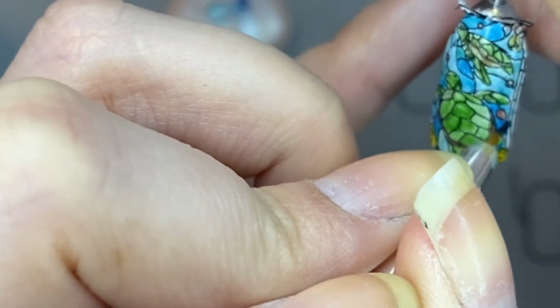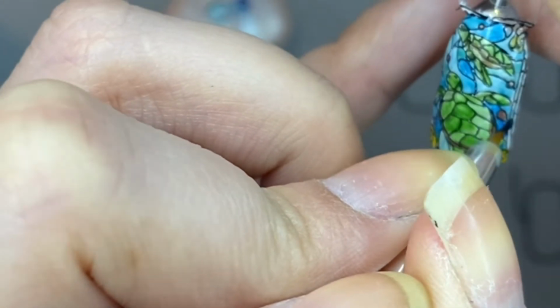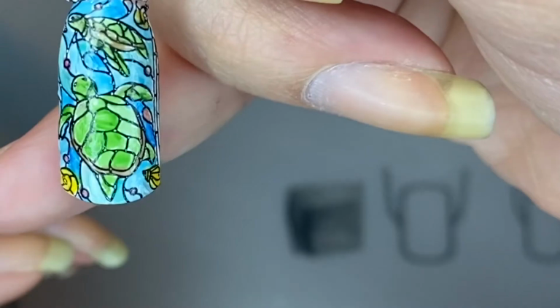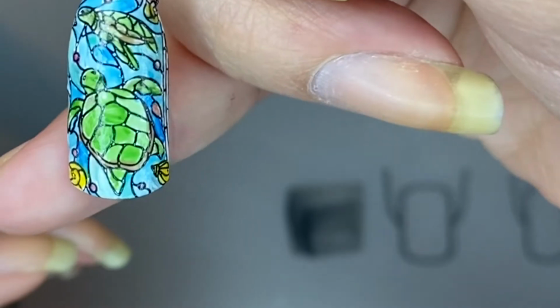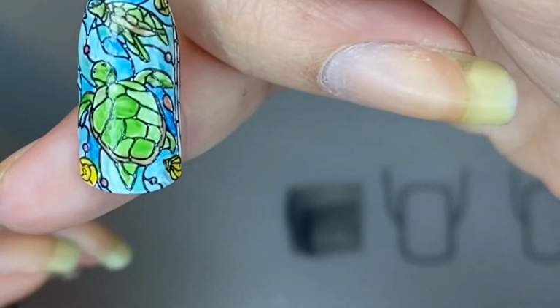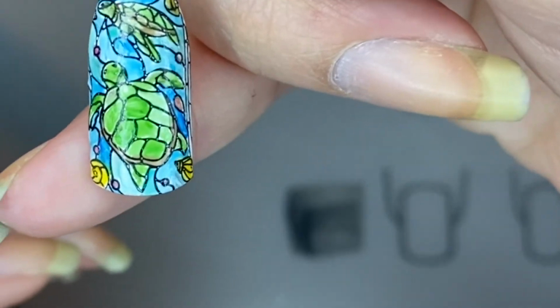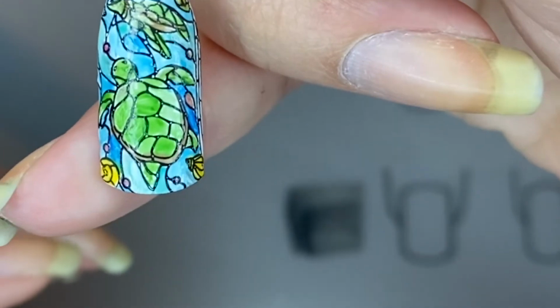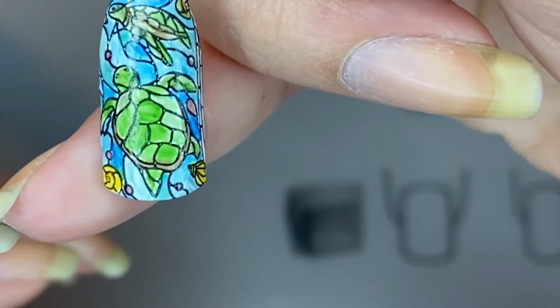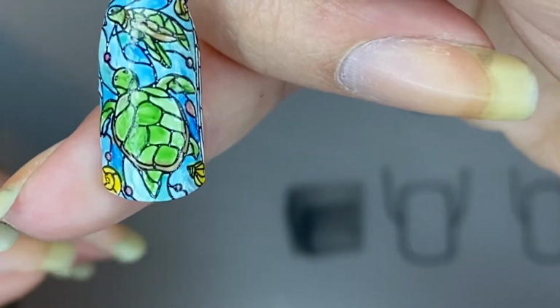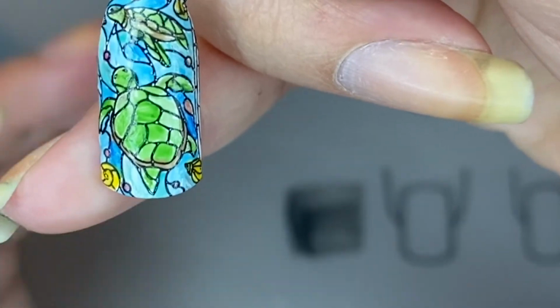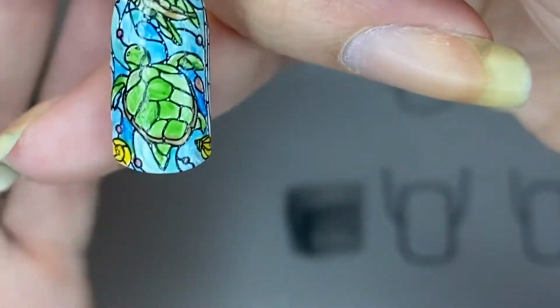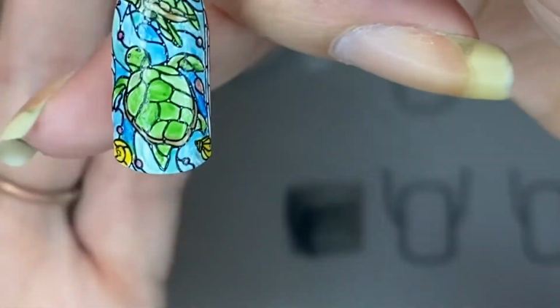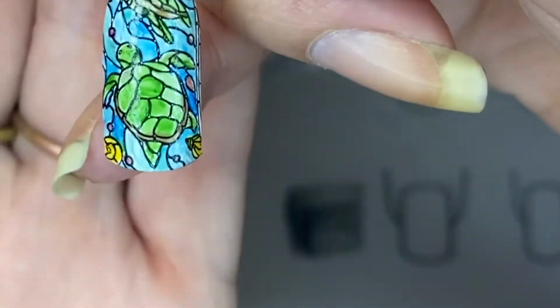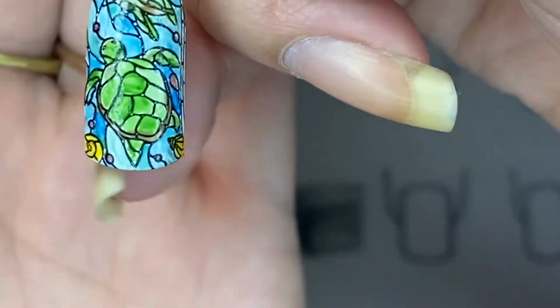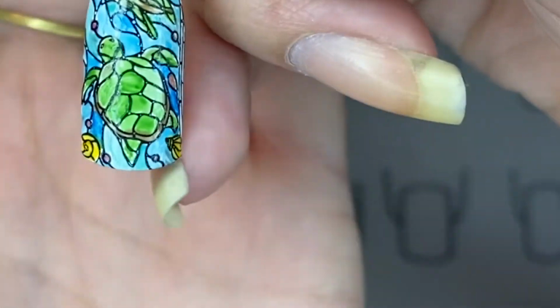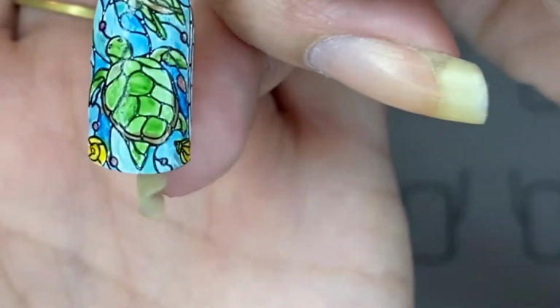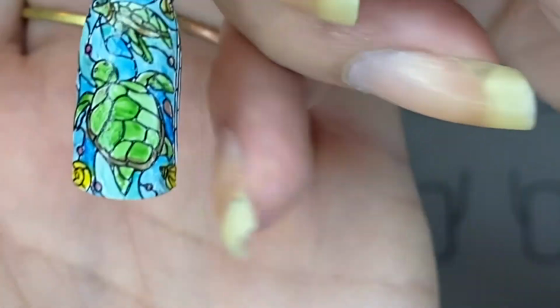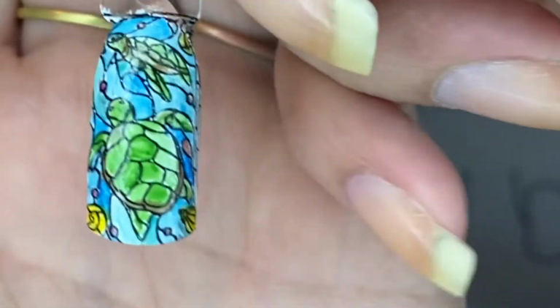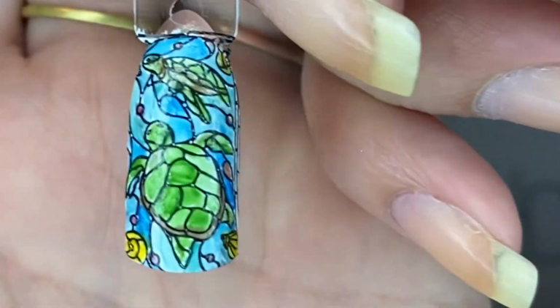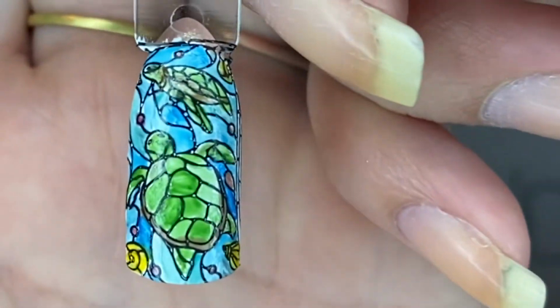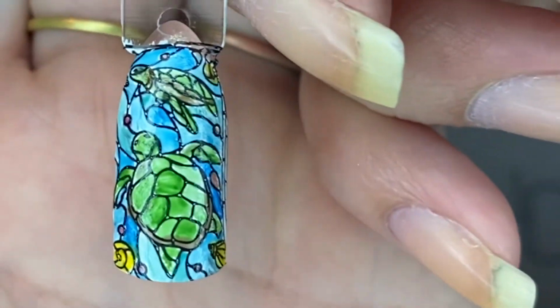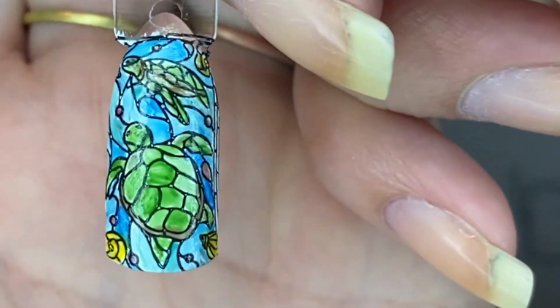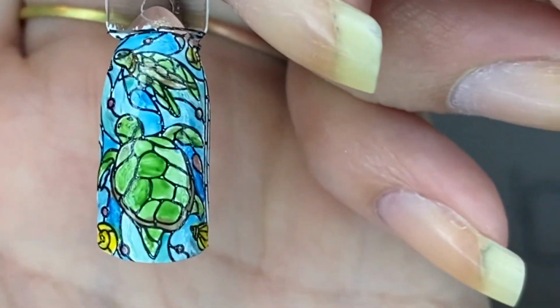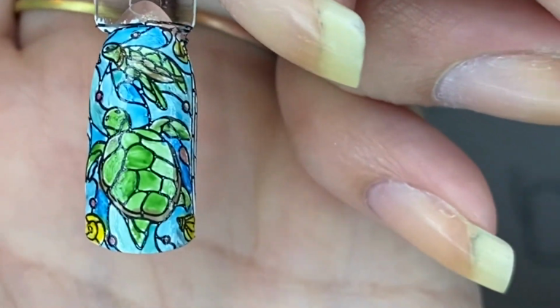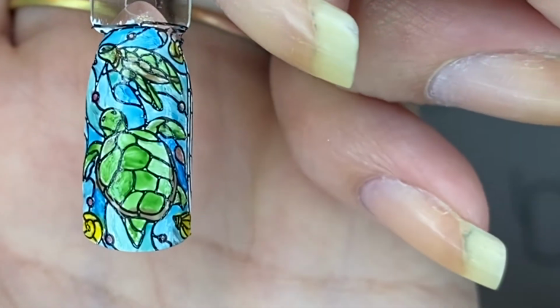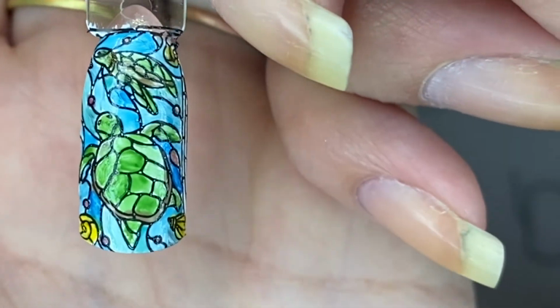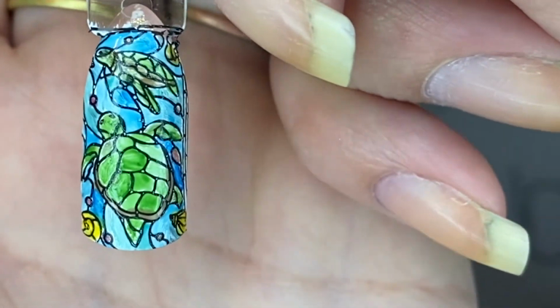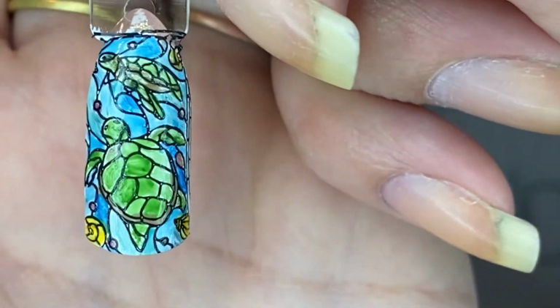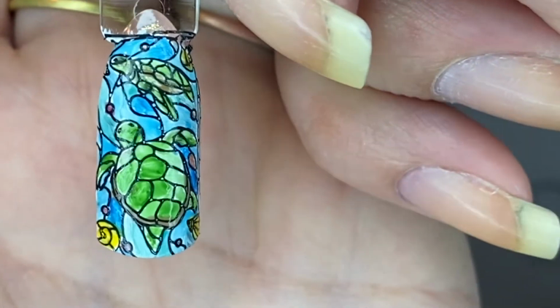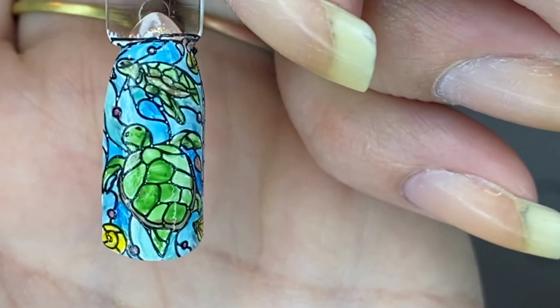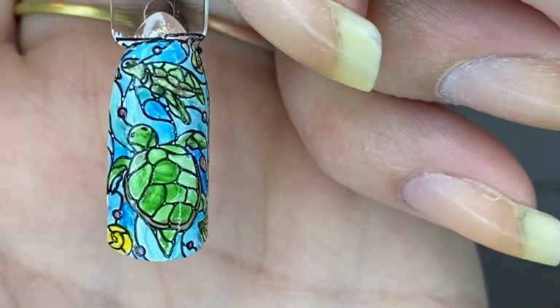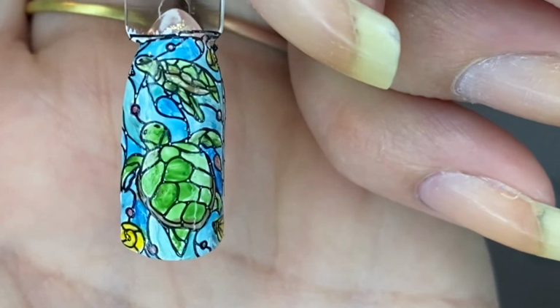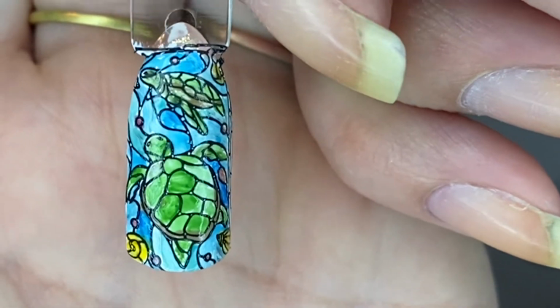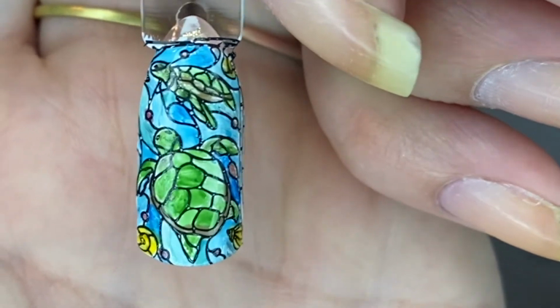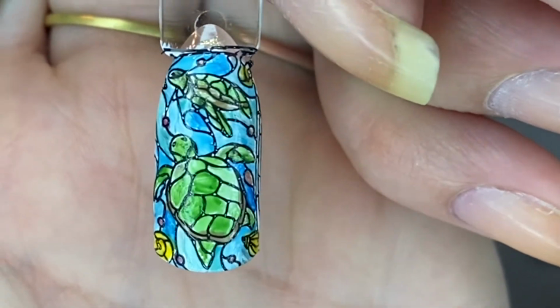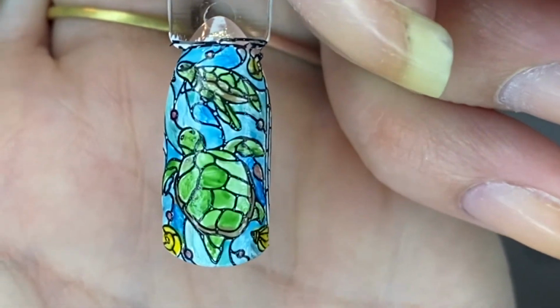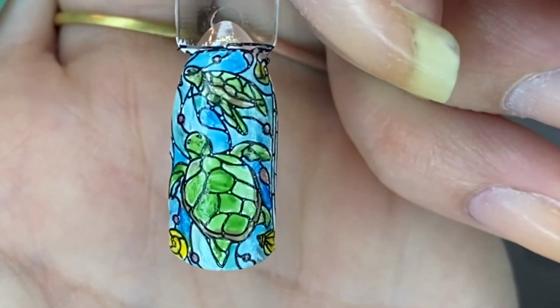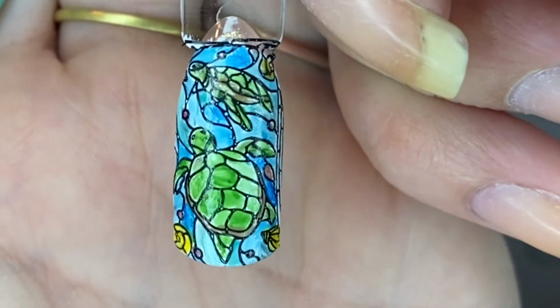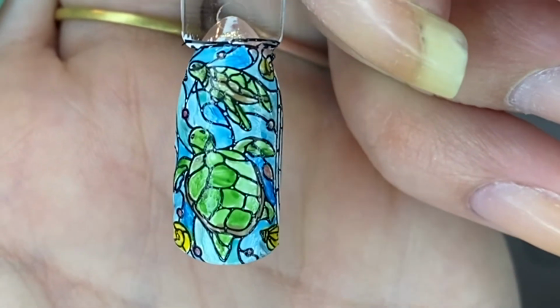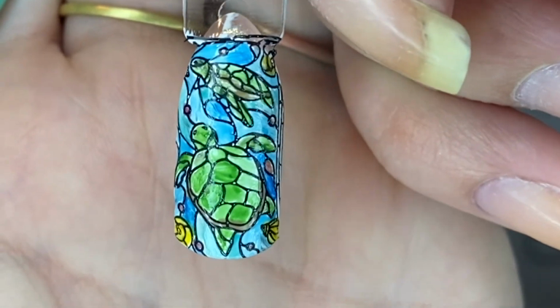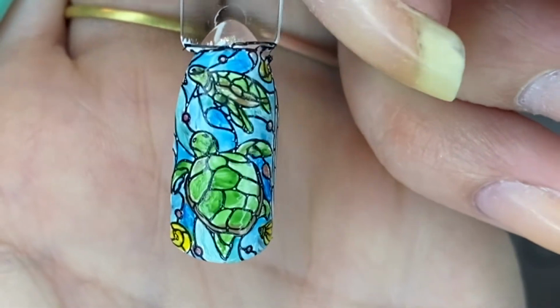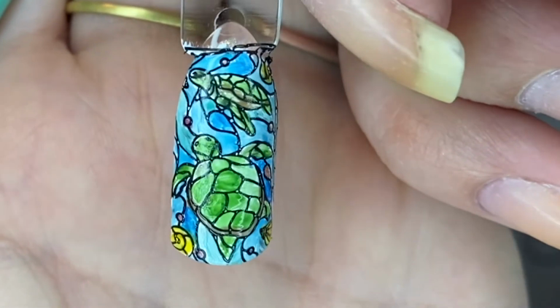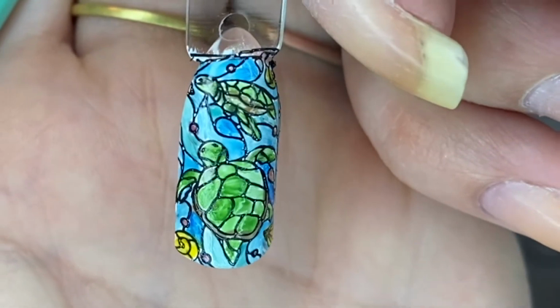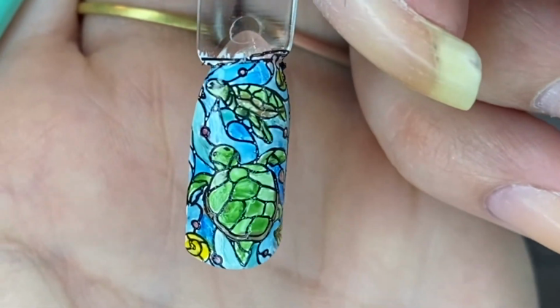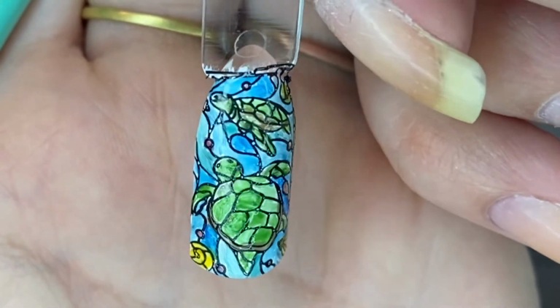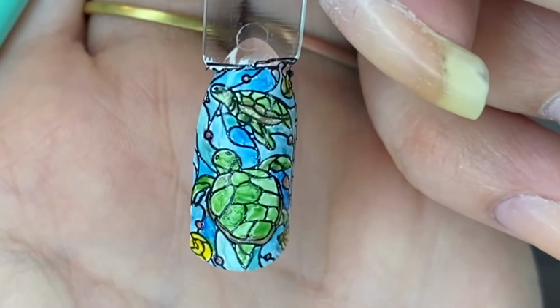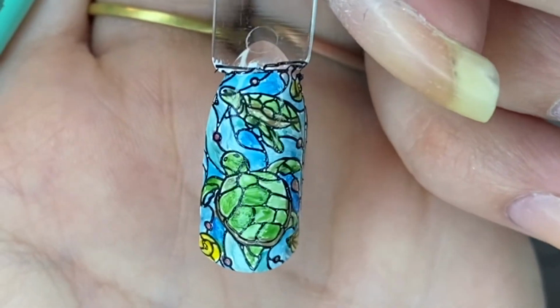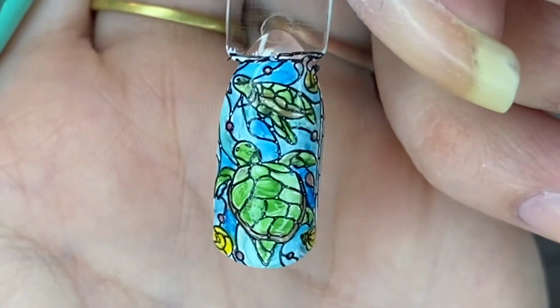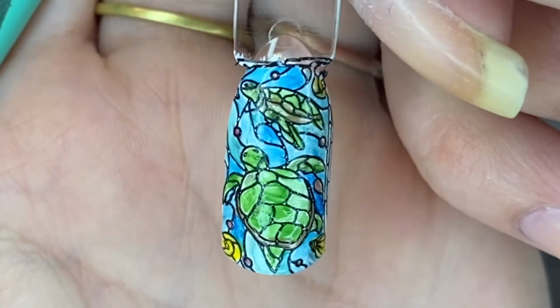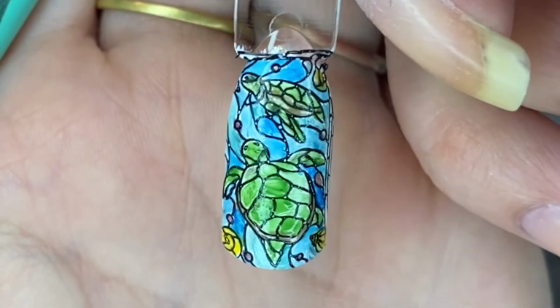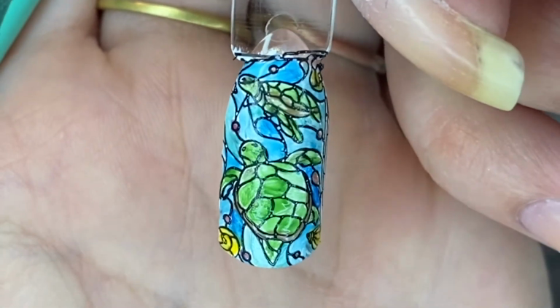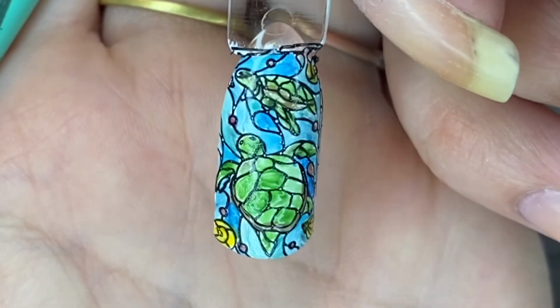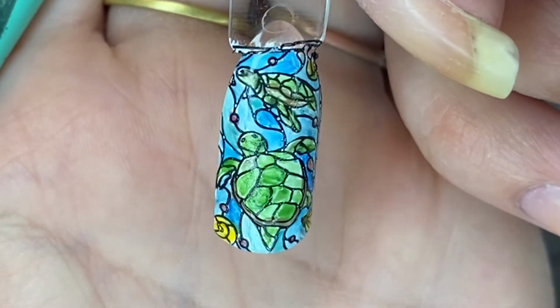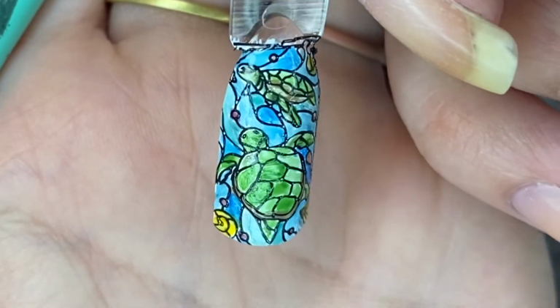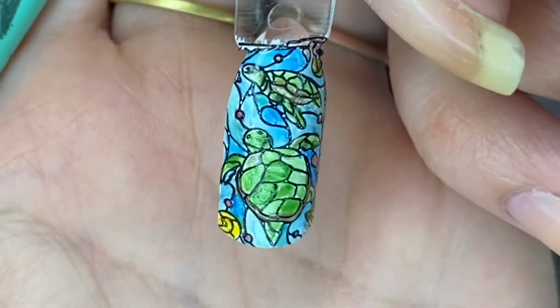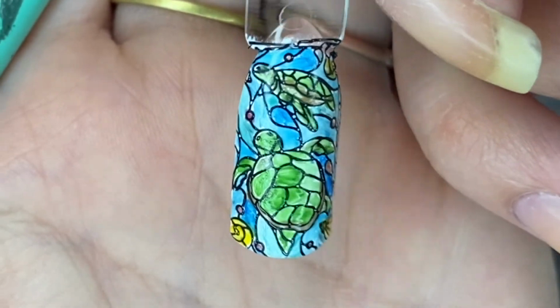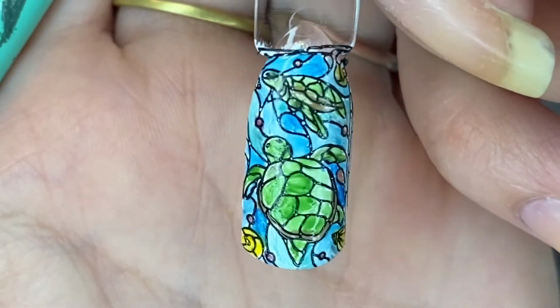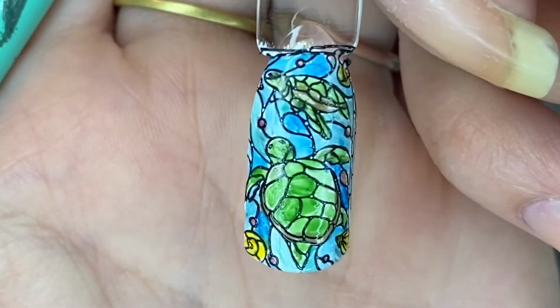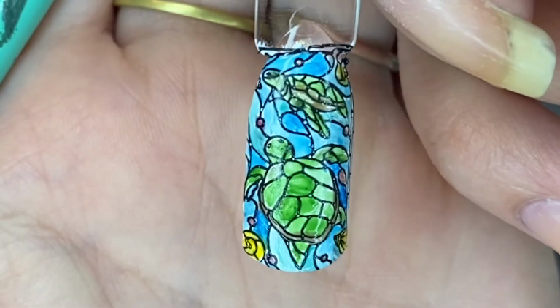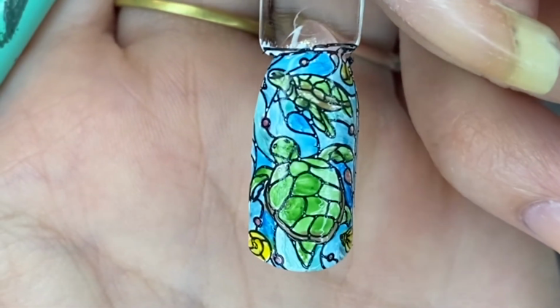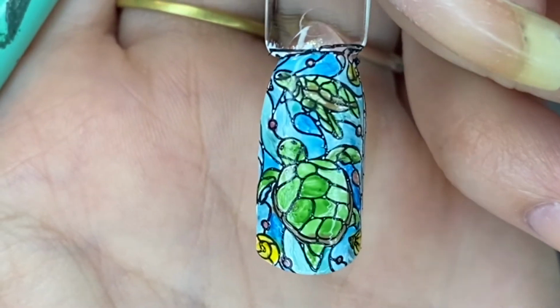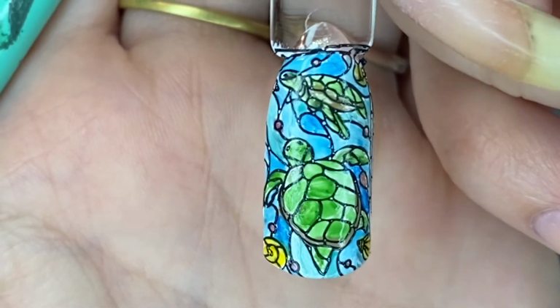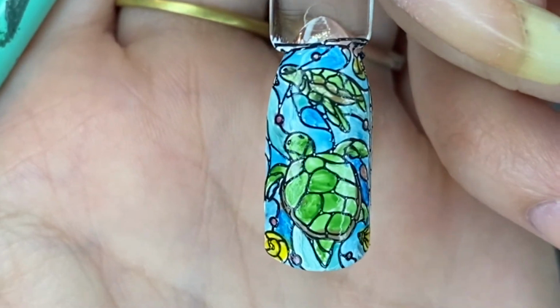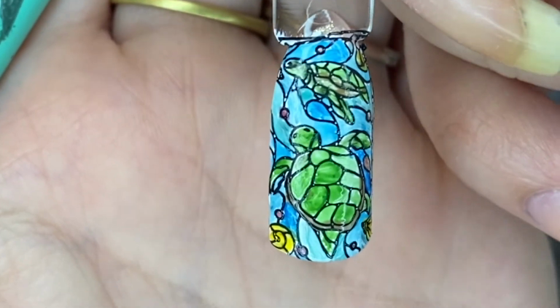There's a little finished image — some turtles just swimming through the sea.